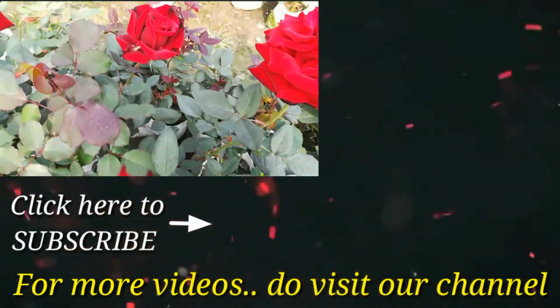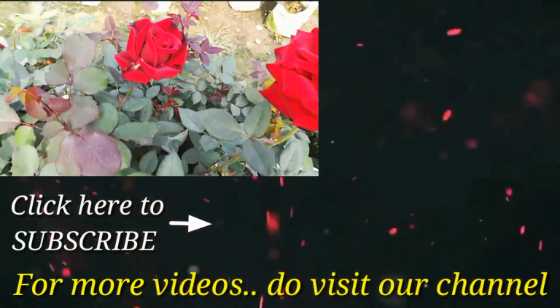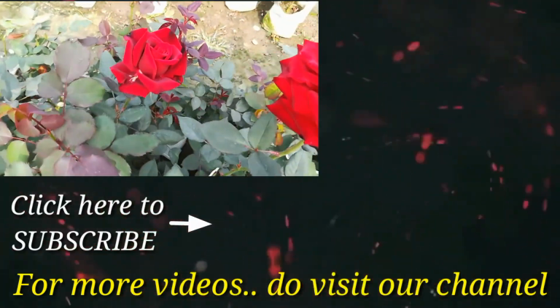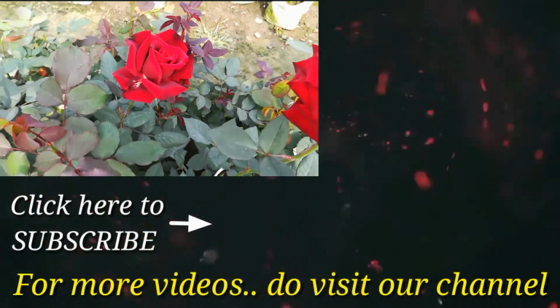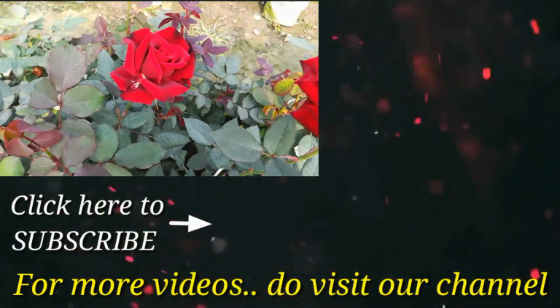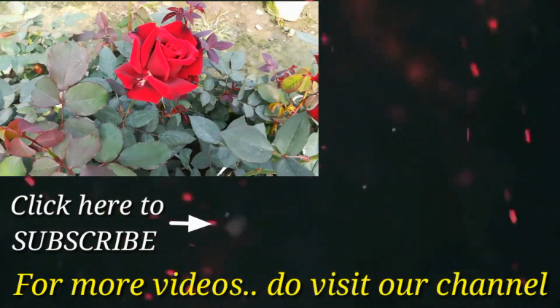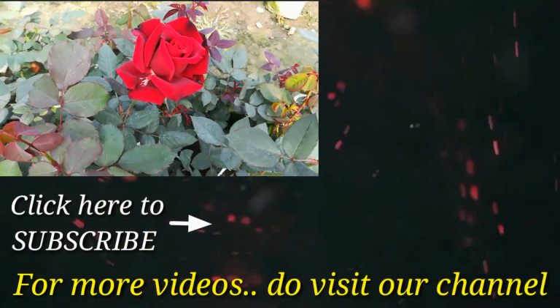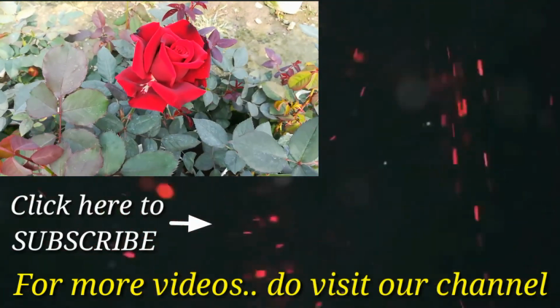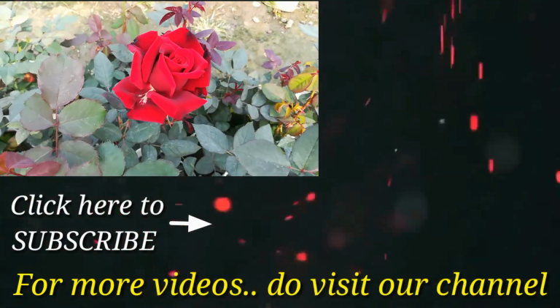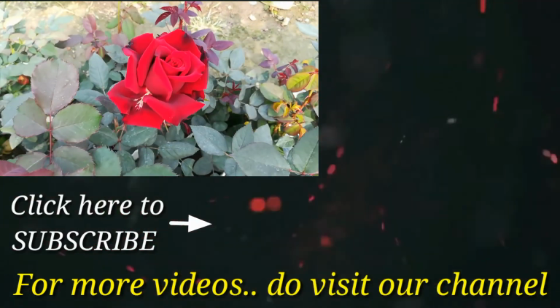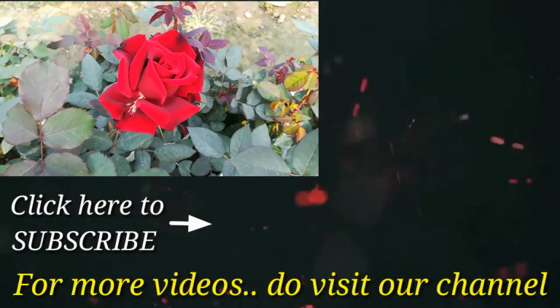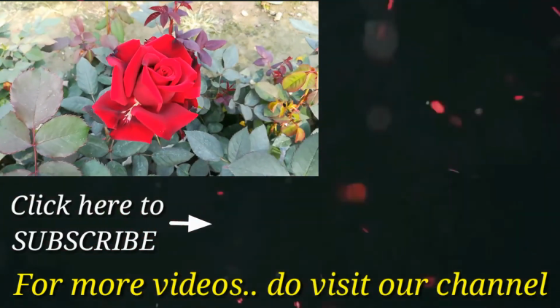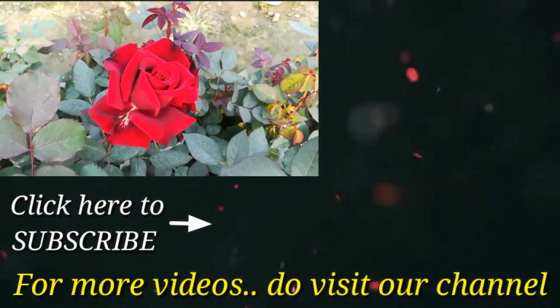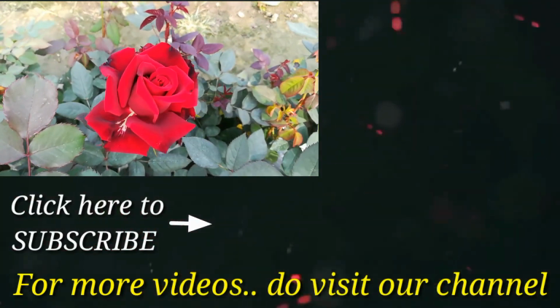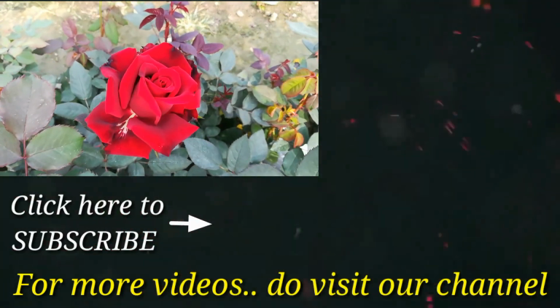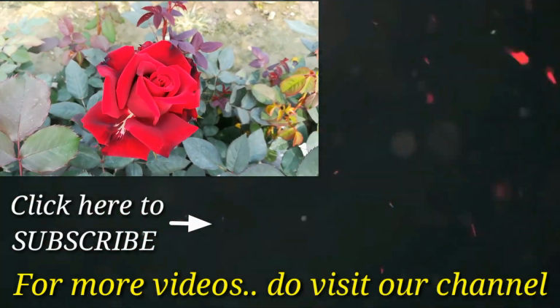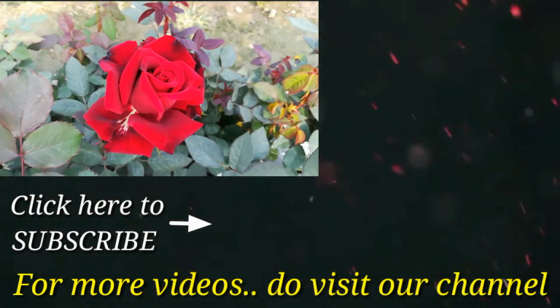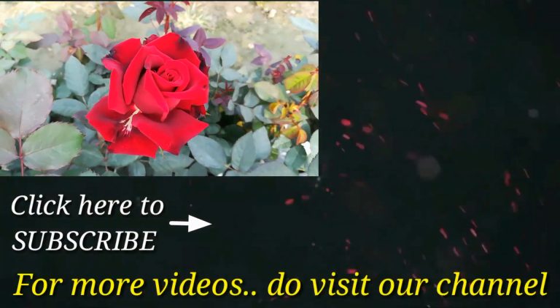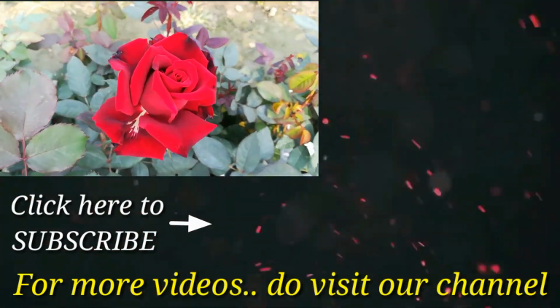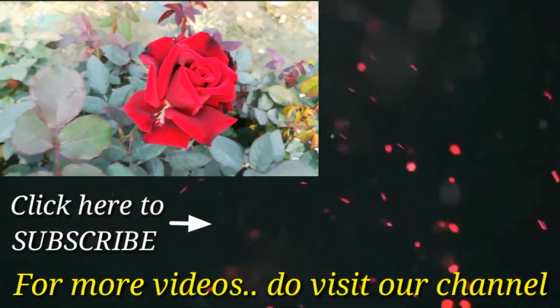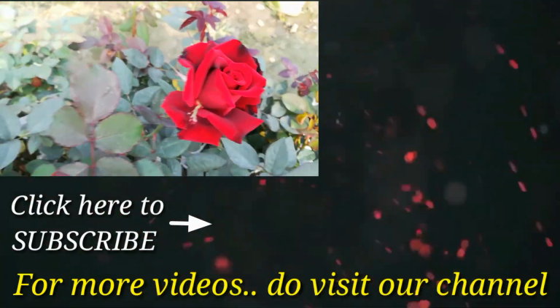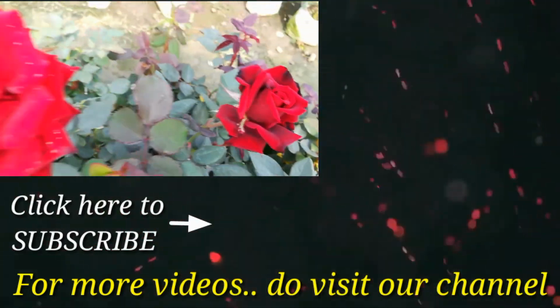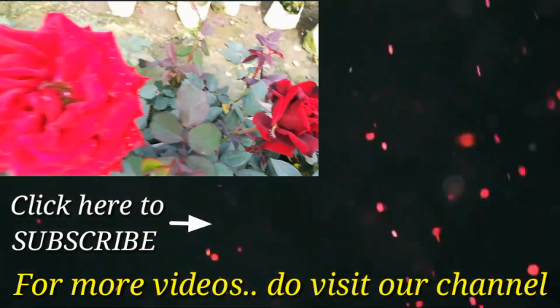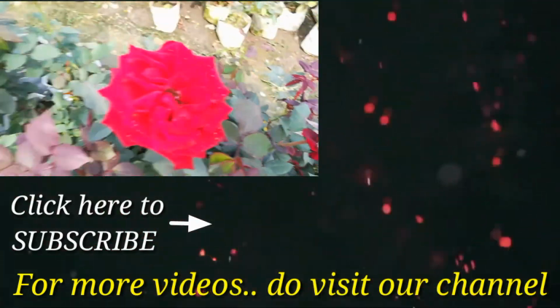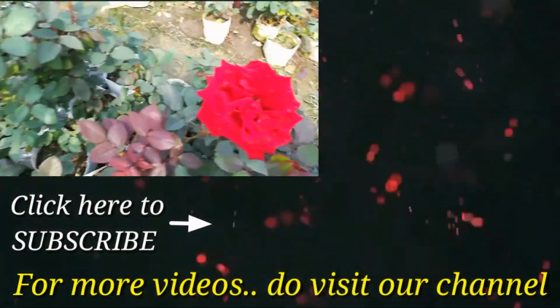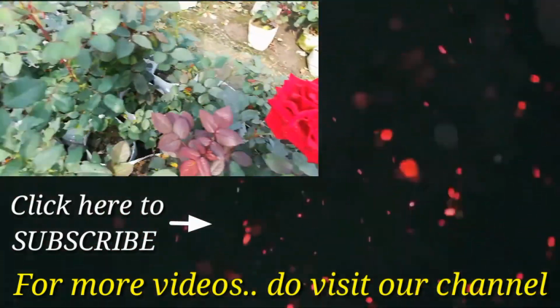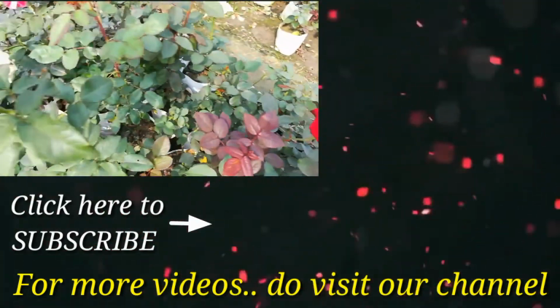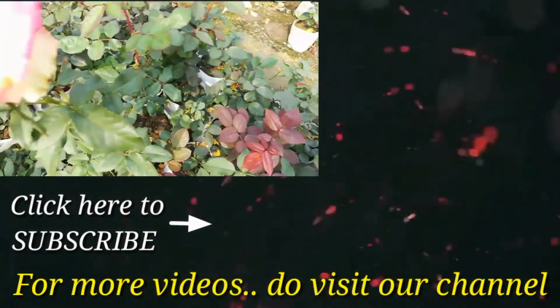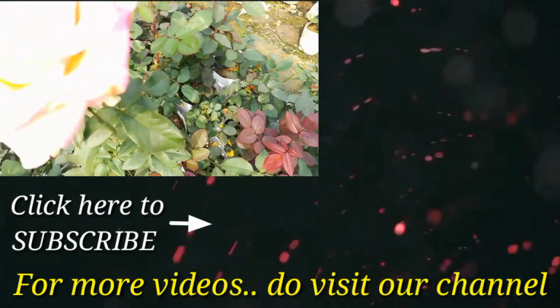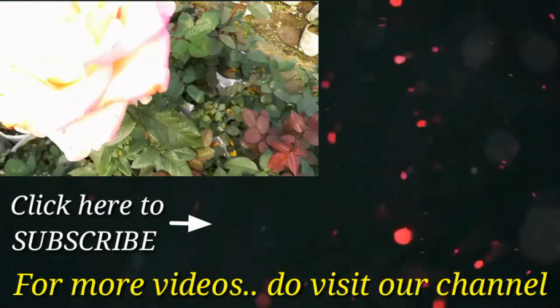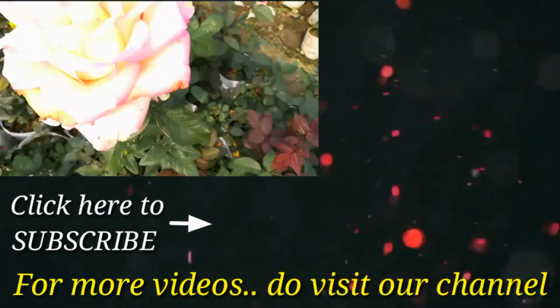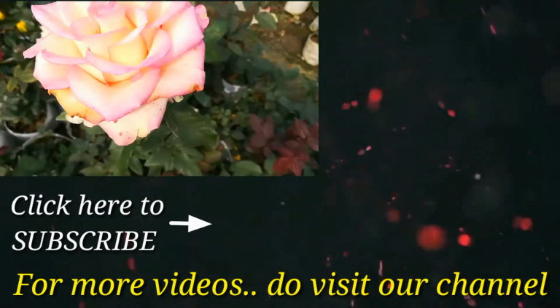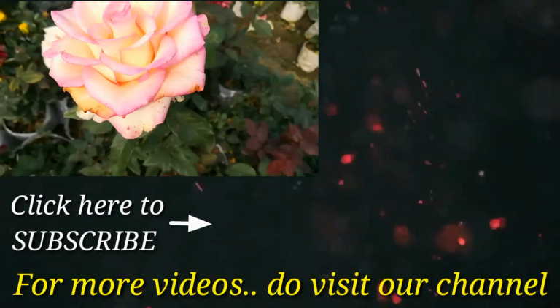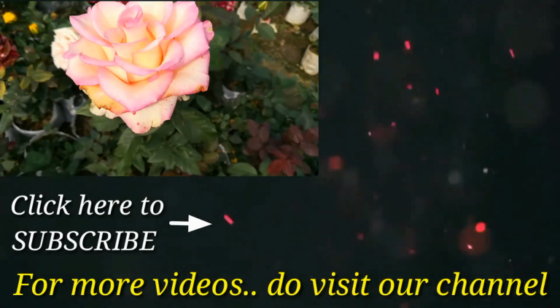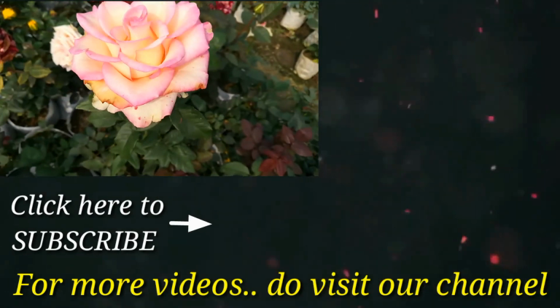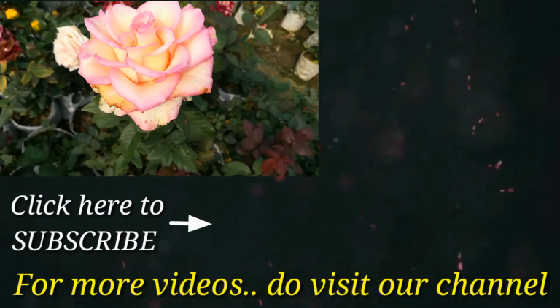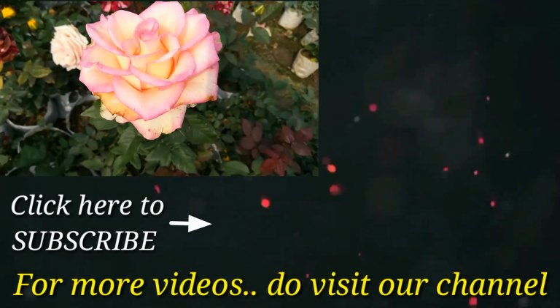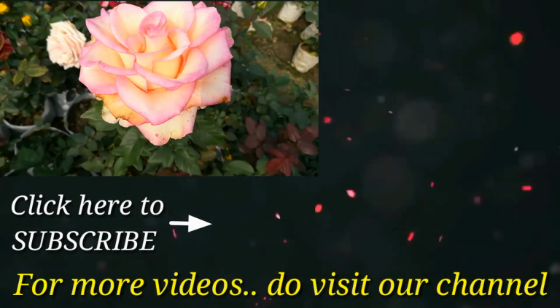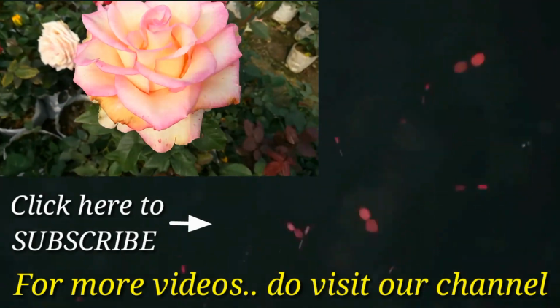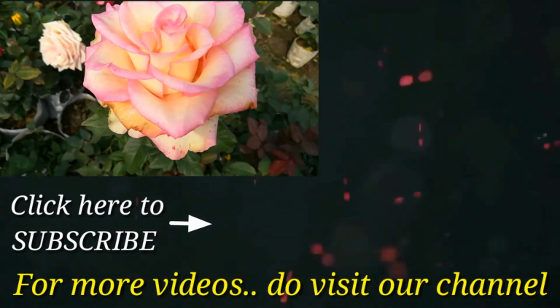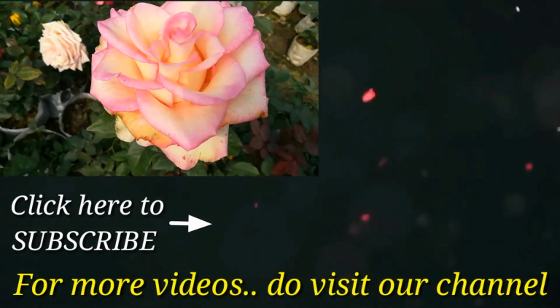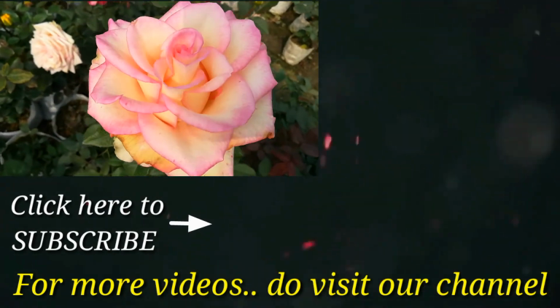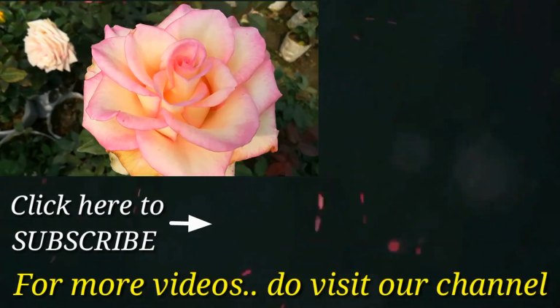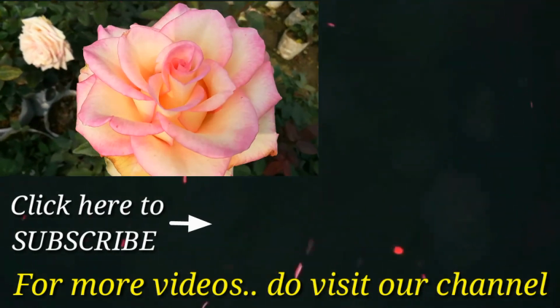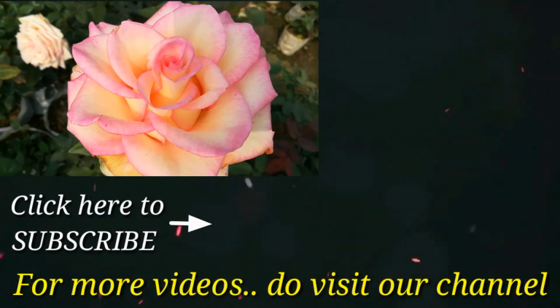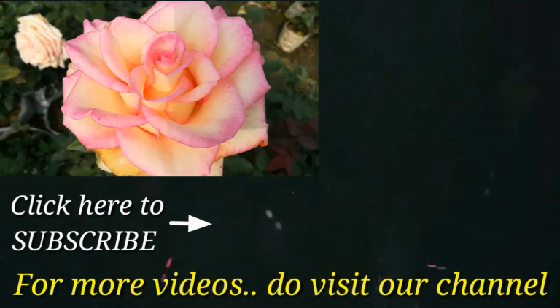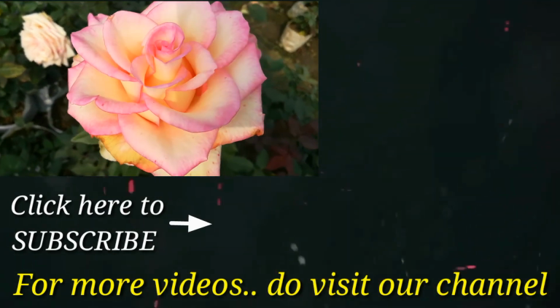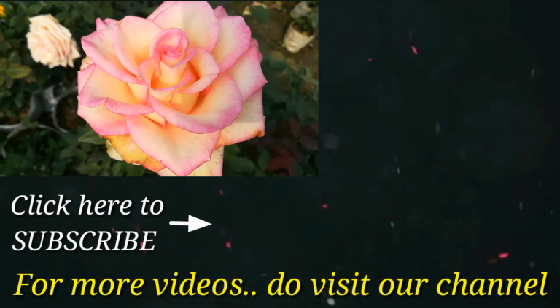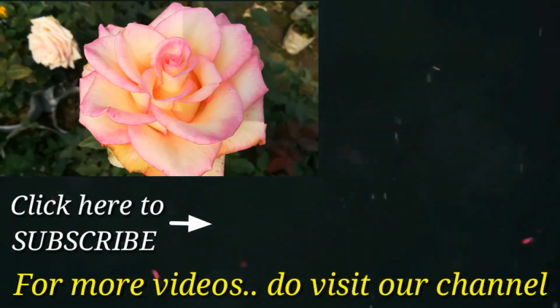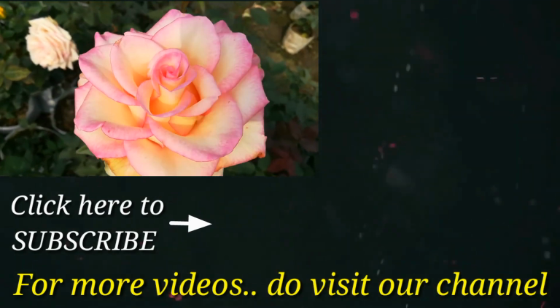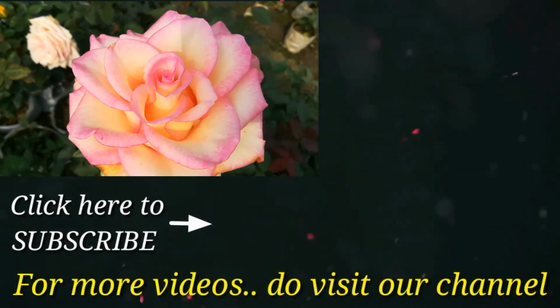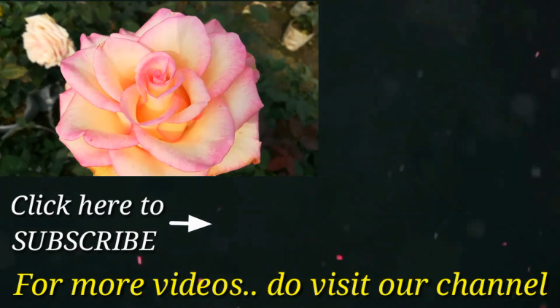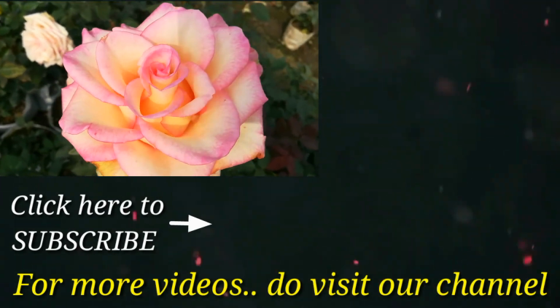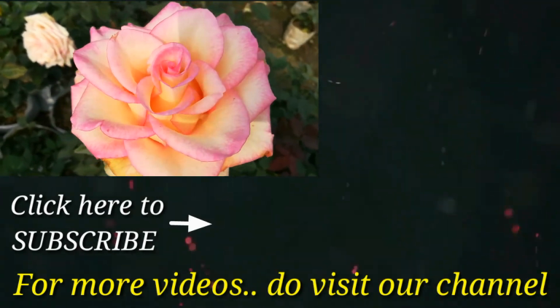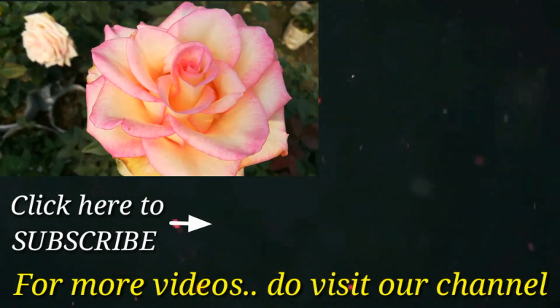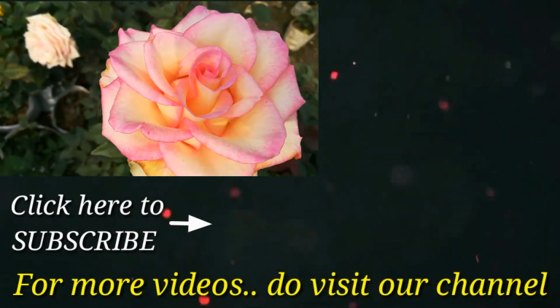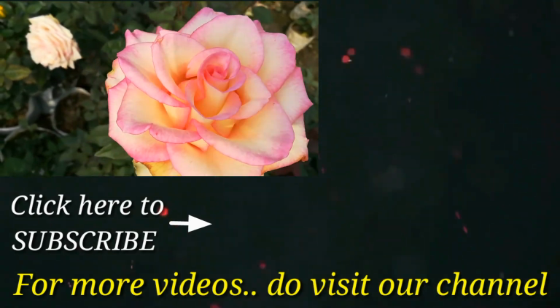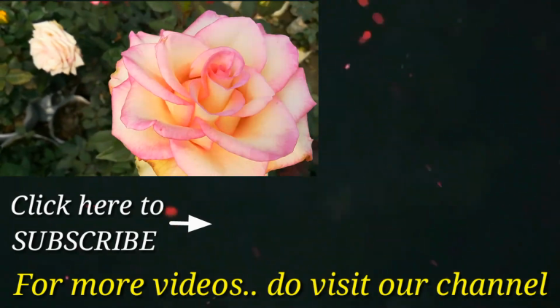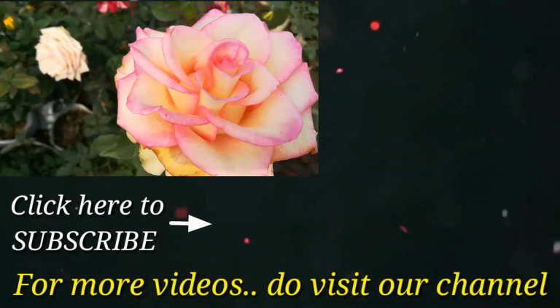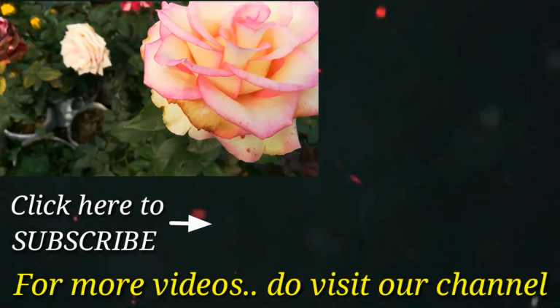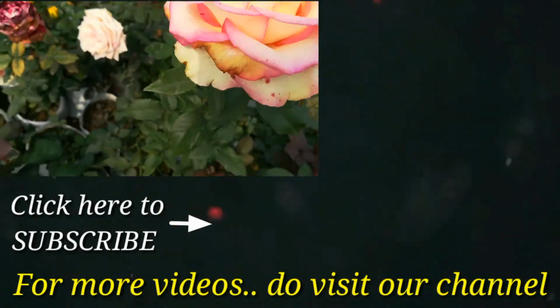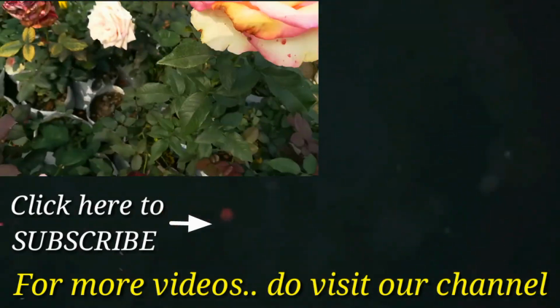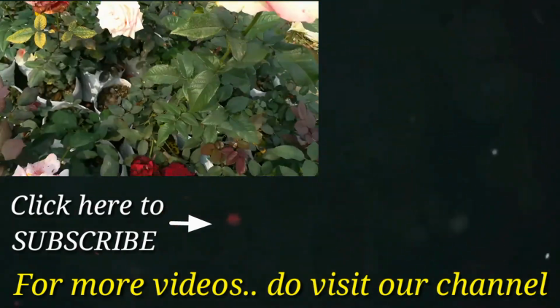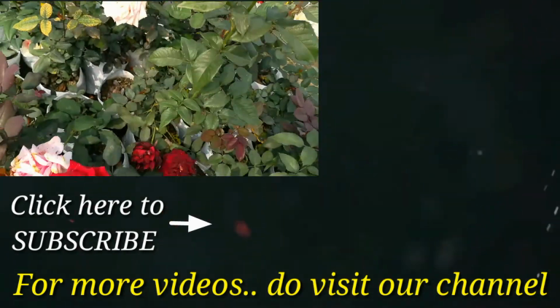you can subscribe to this channel by clicking the subscribe button to never miss a video. Do visit this channel to watch more beautiful videos.